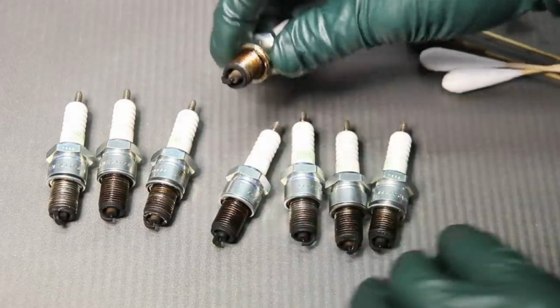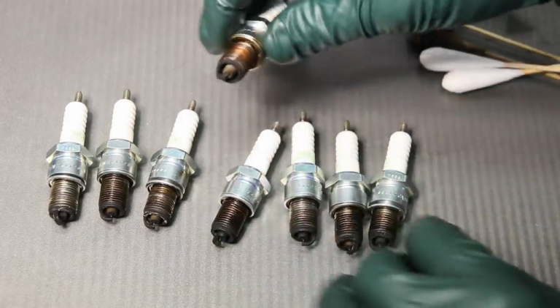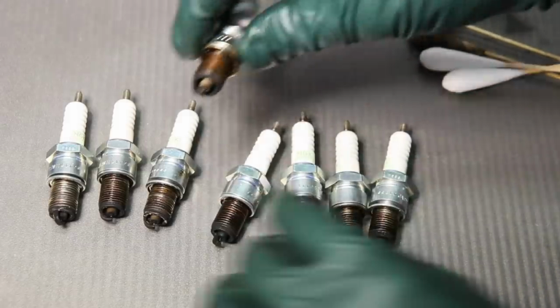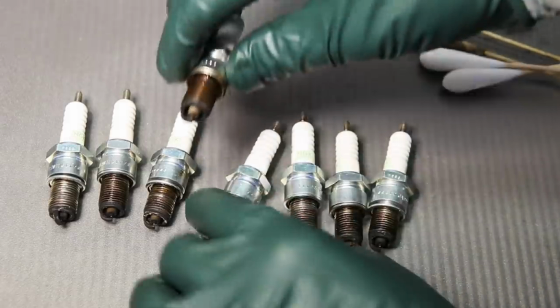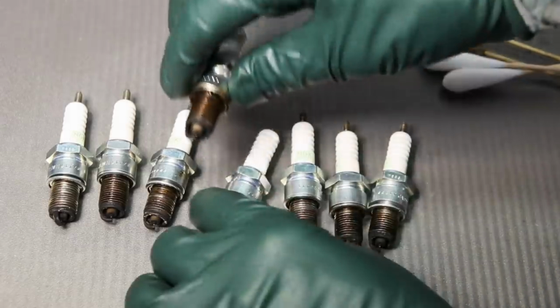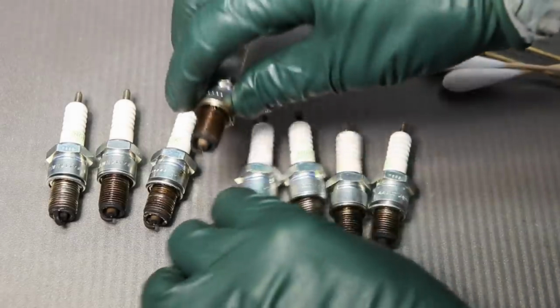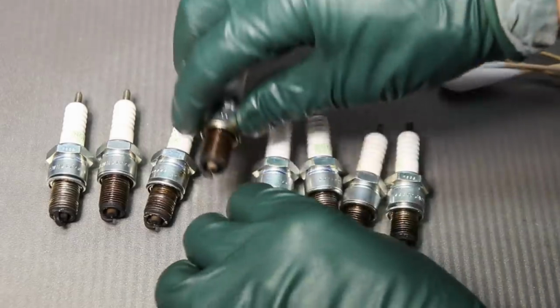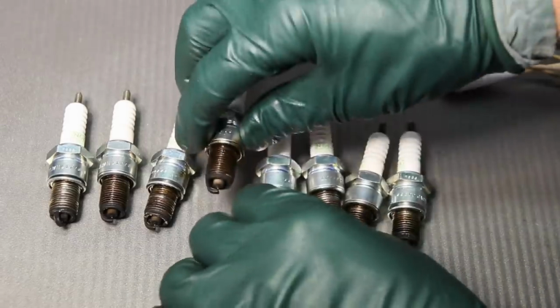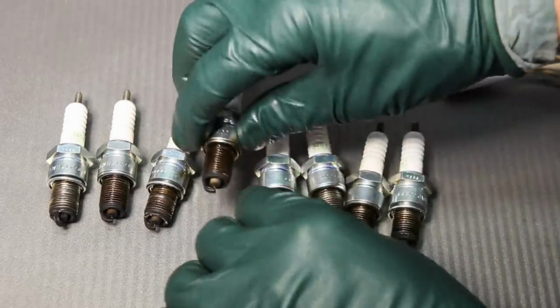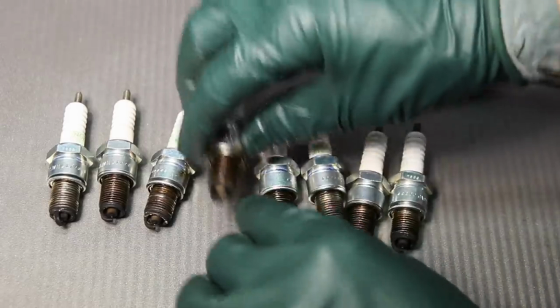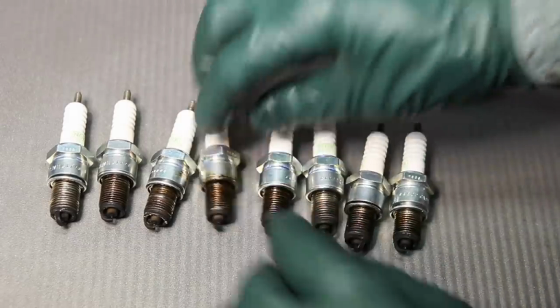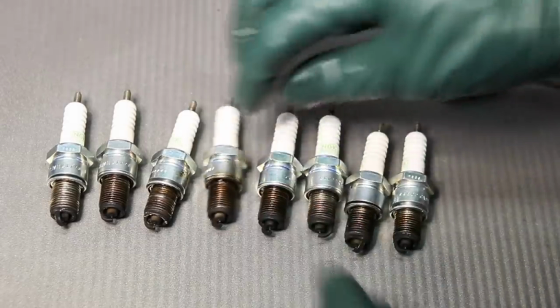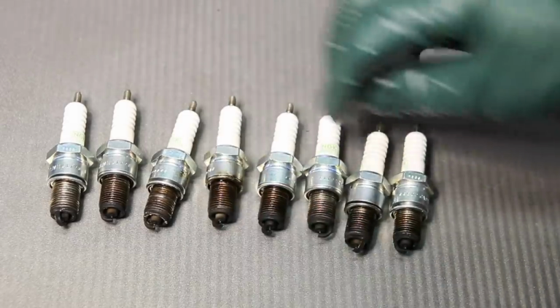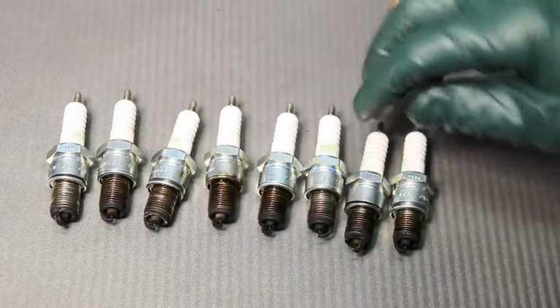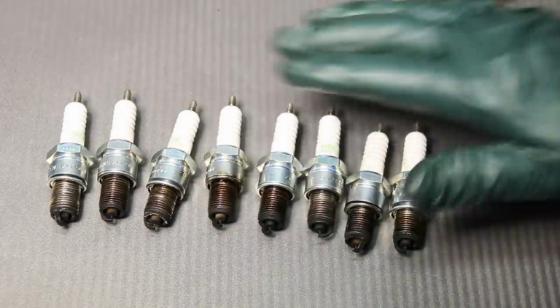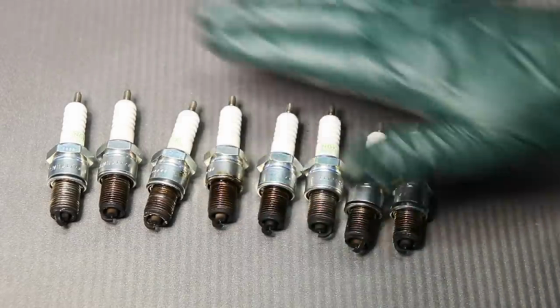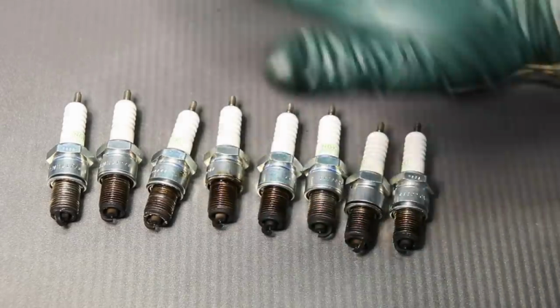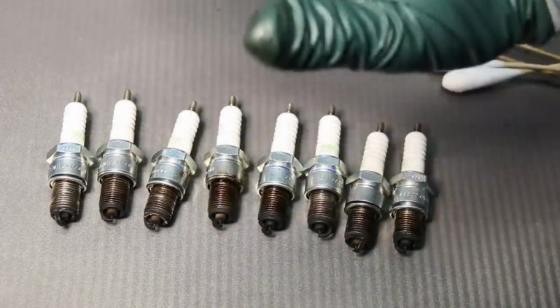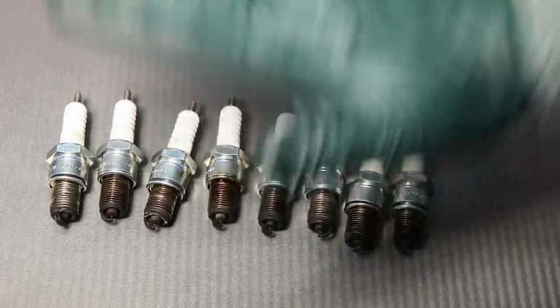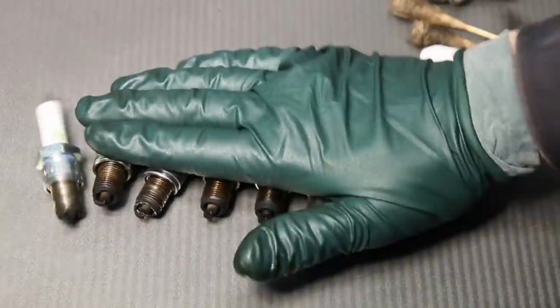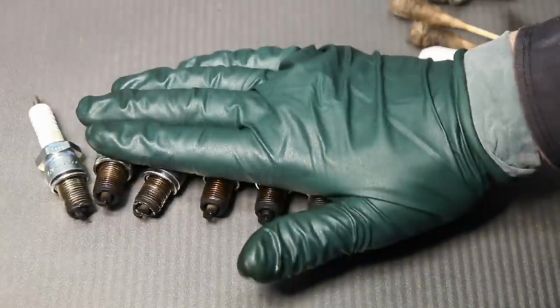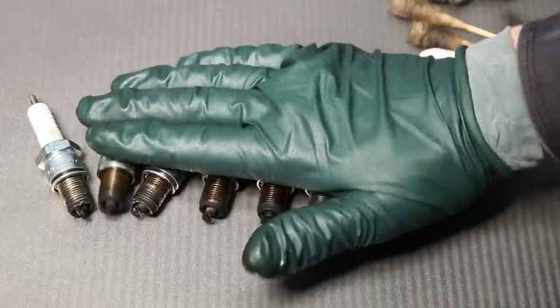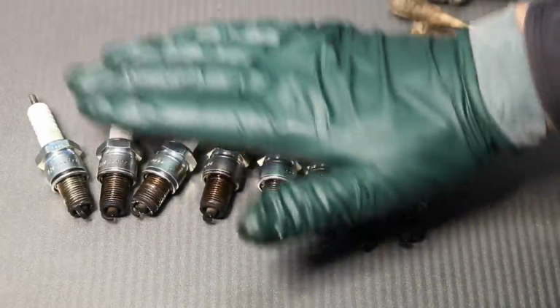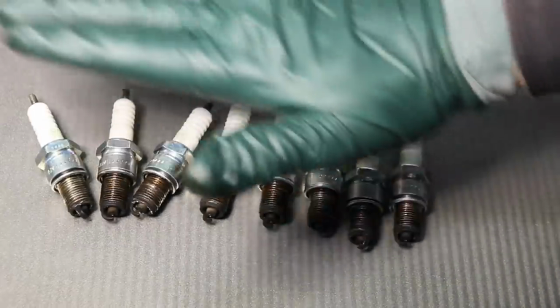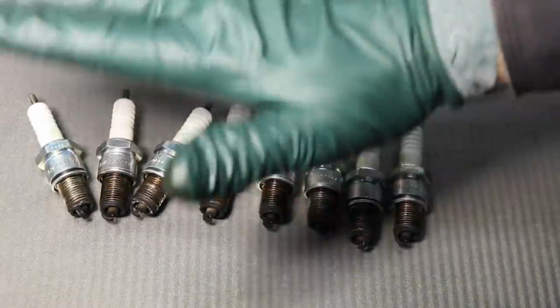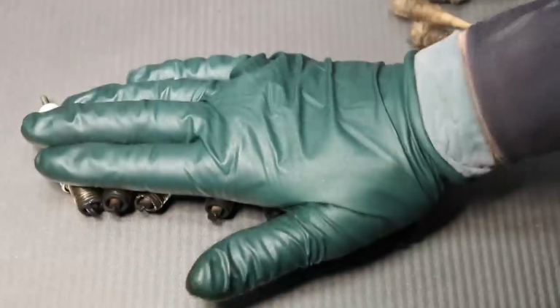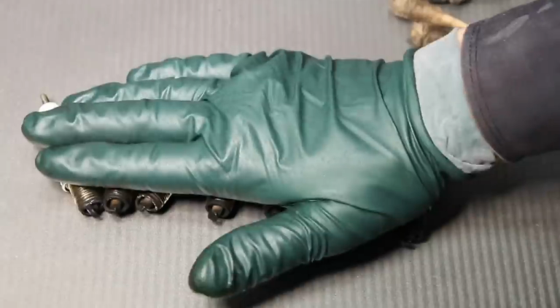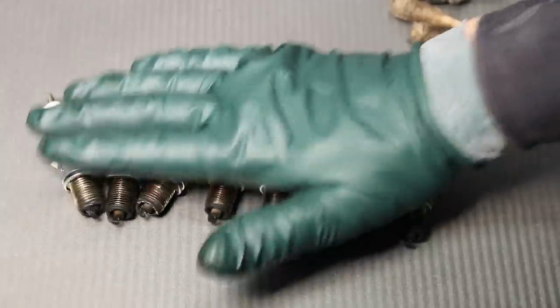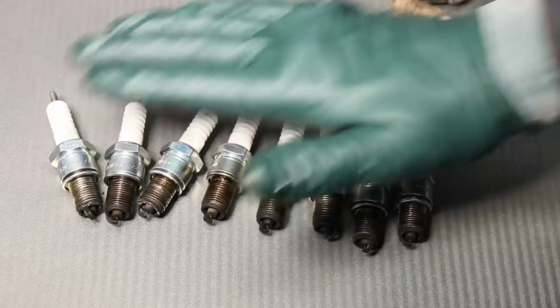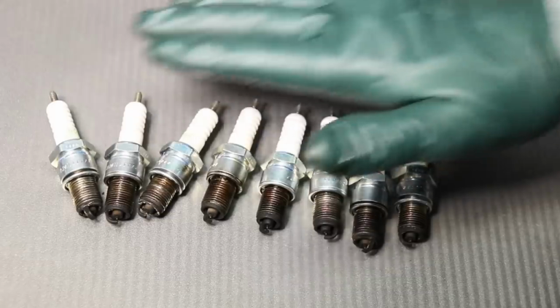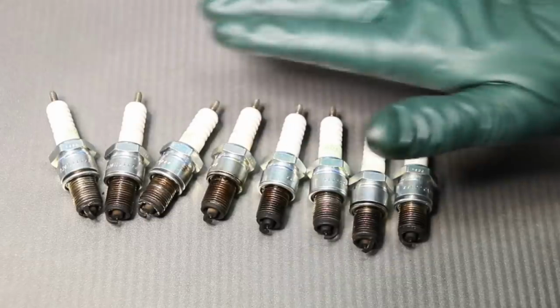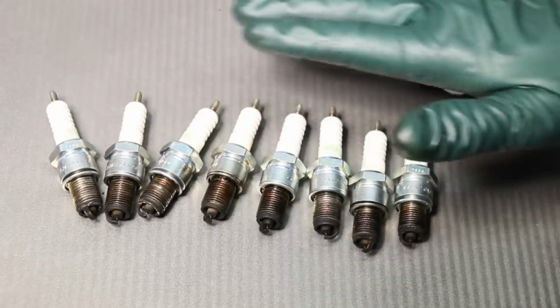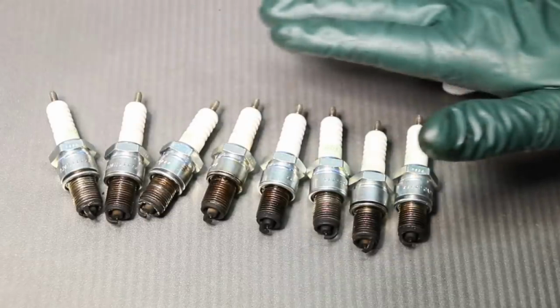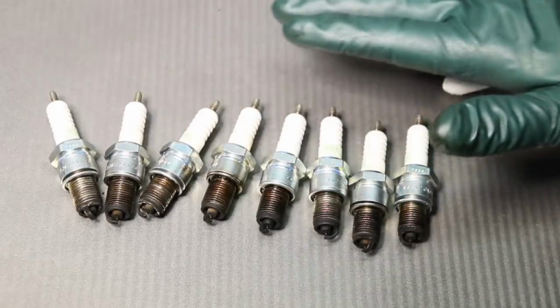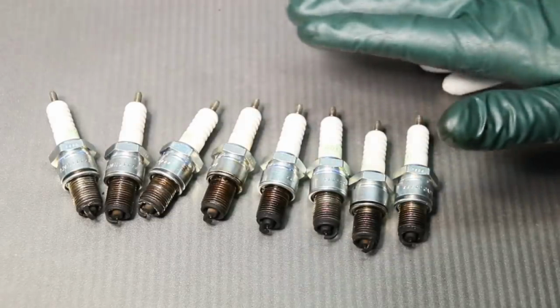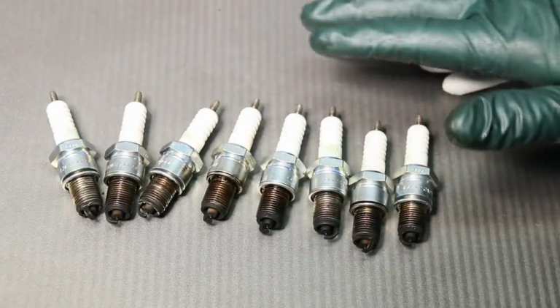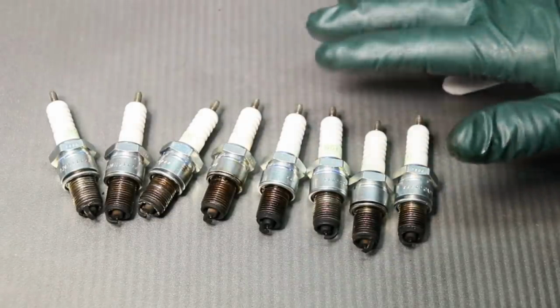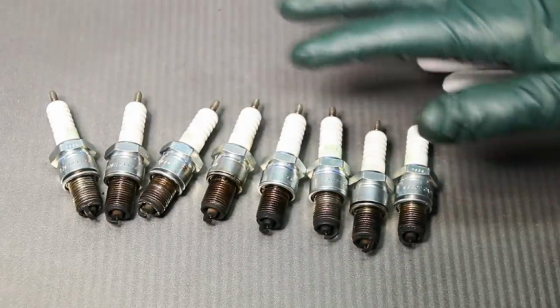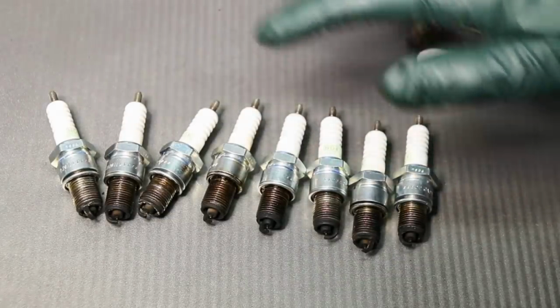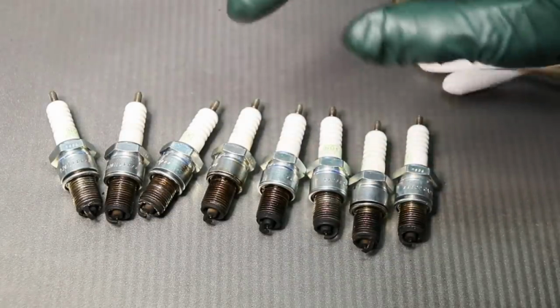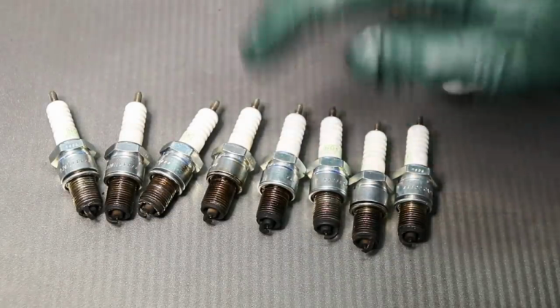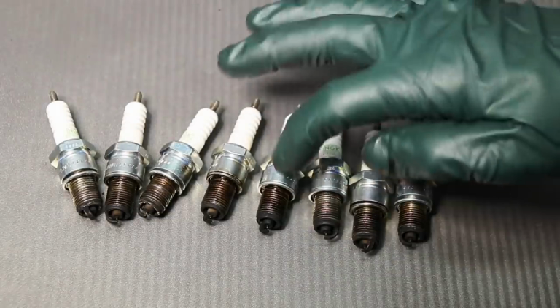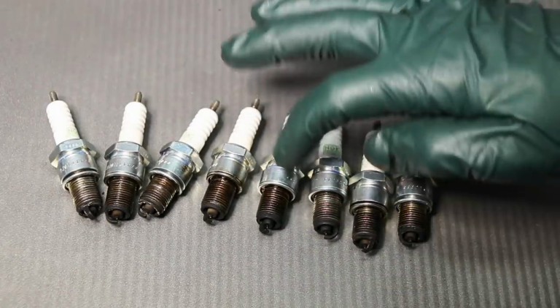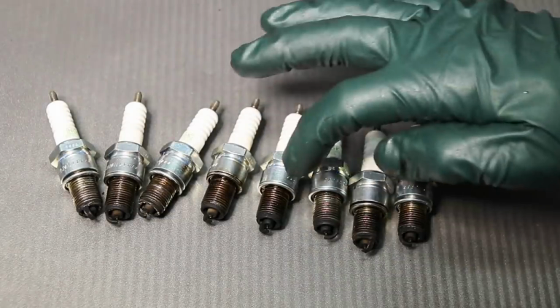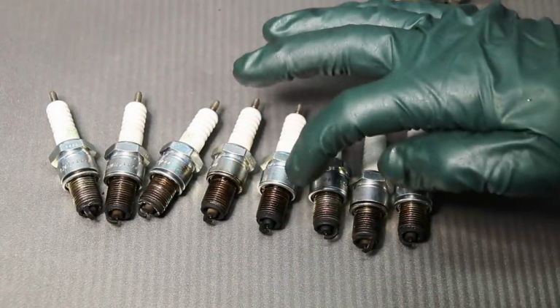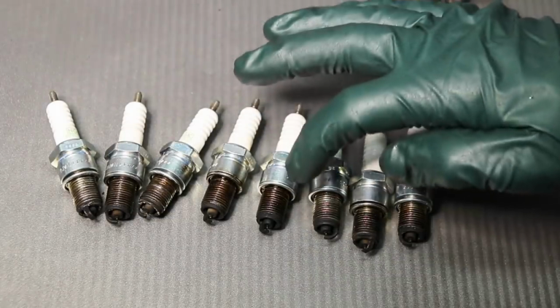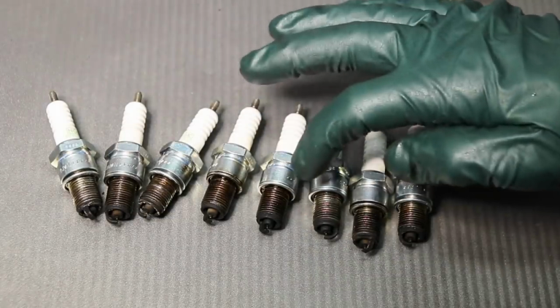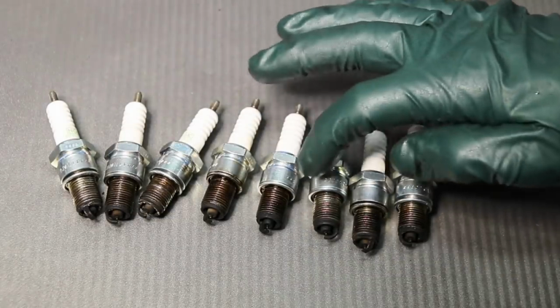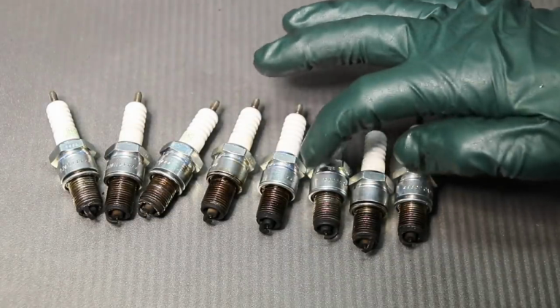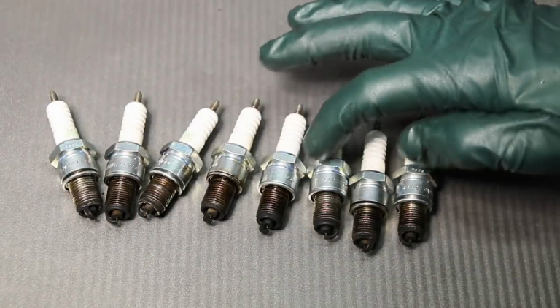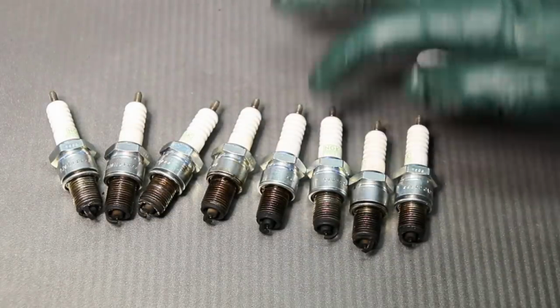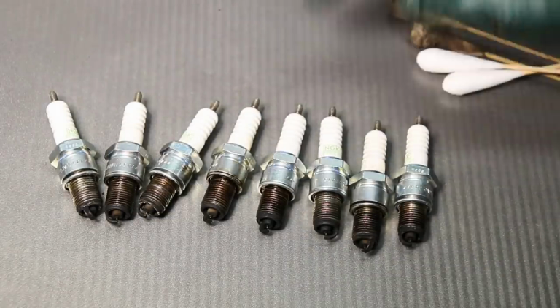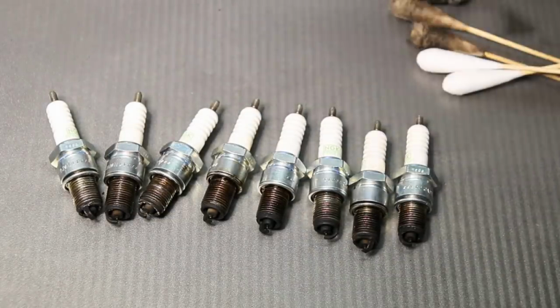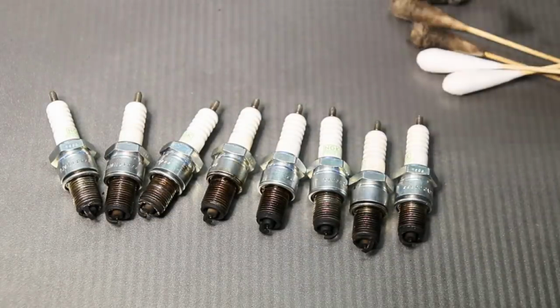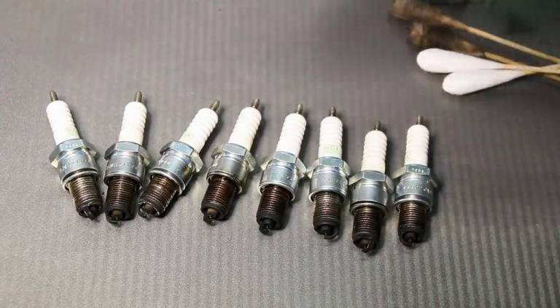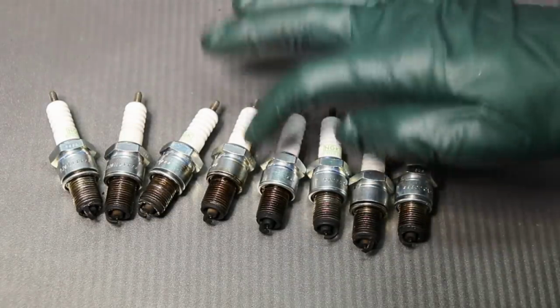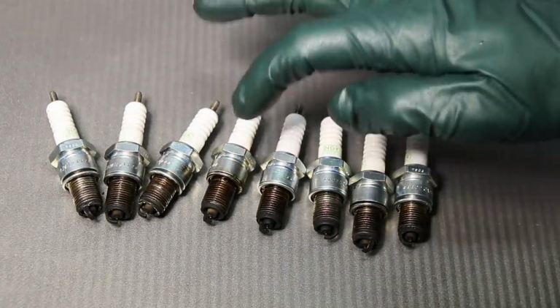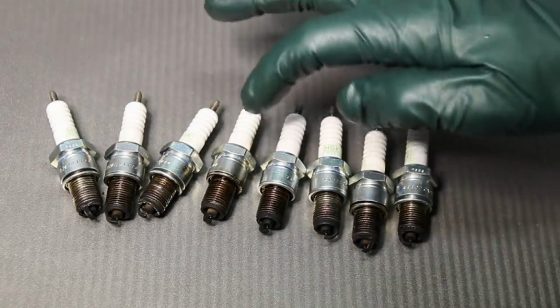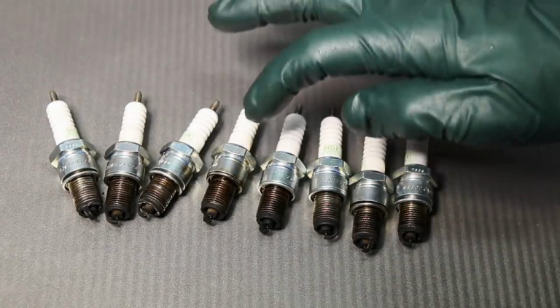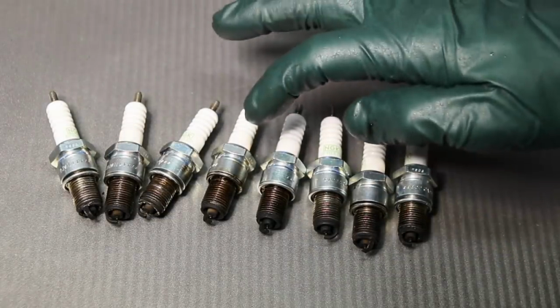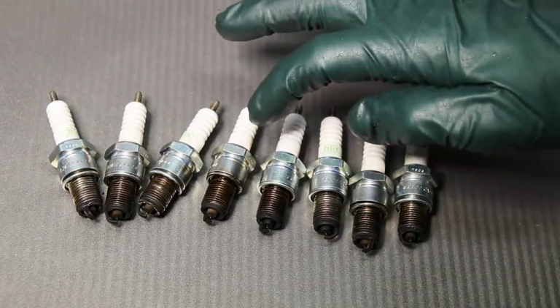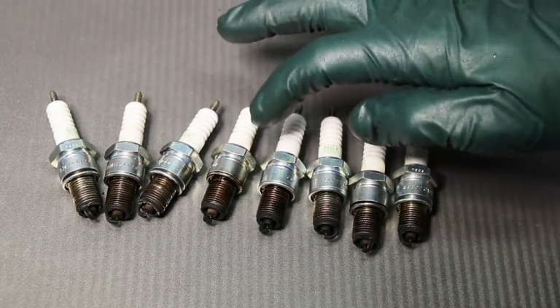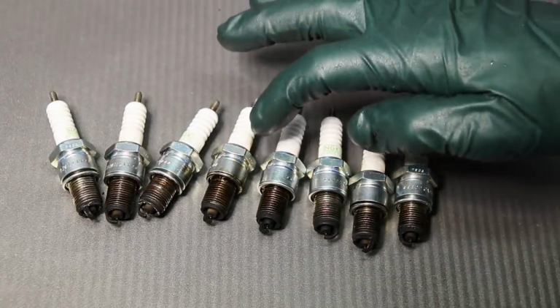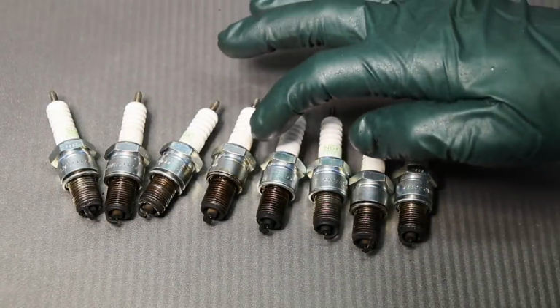So we're seeing two no-nos right here, folks. No platinum plugs, no excessive anti-seize.